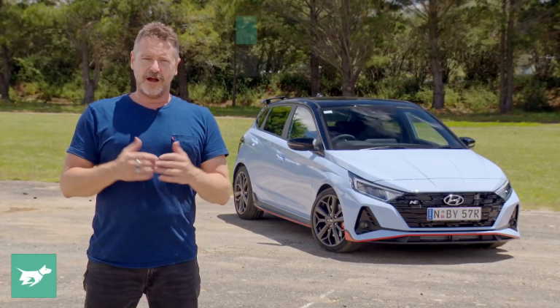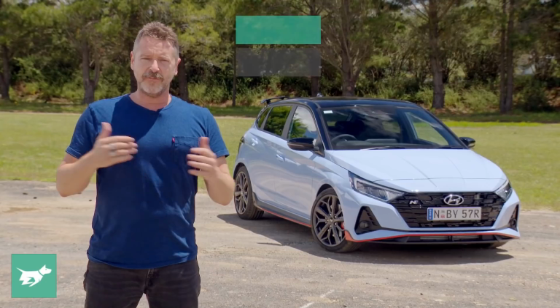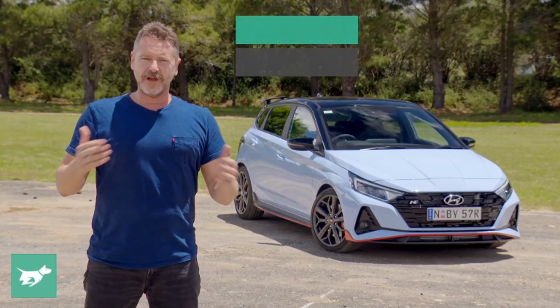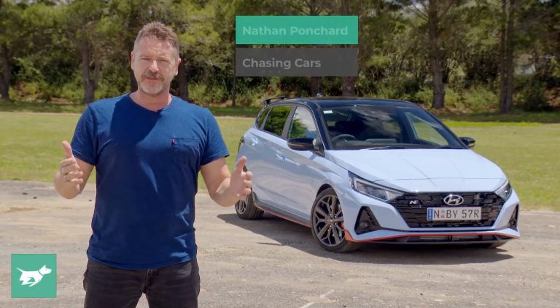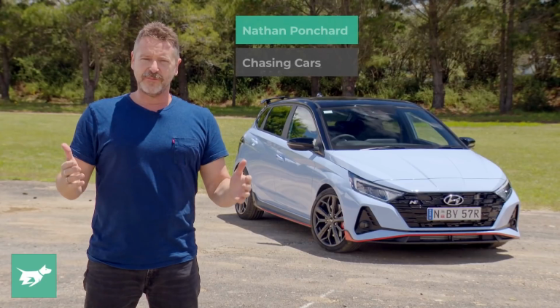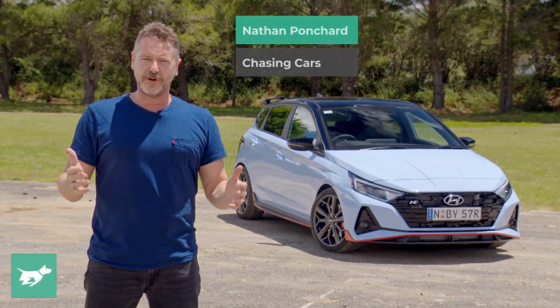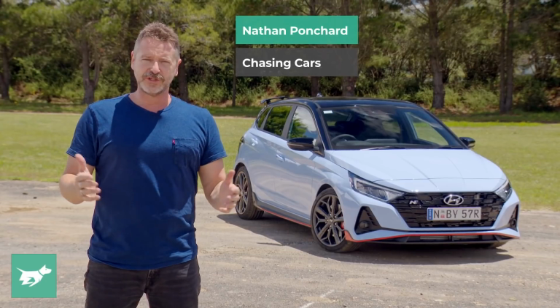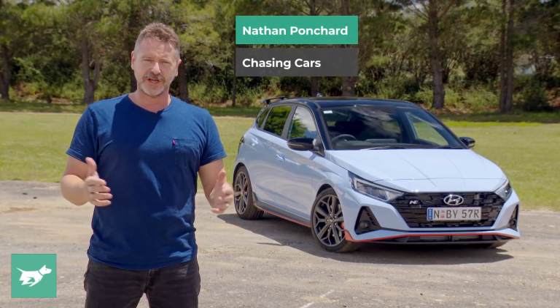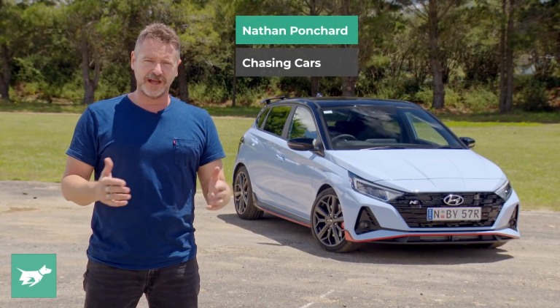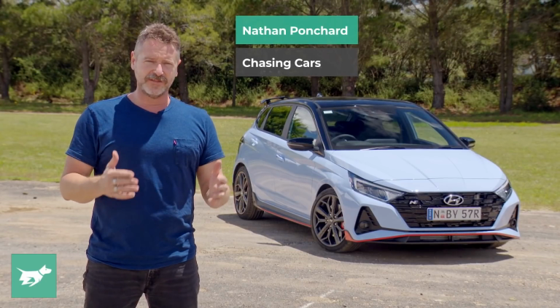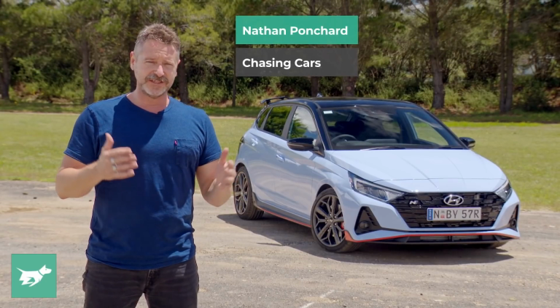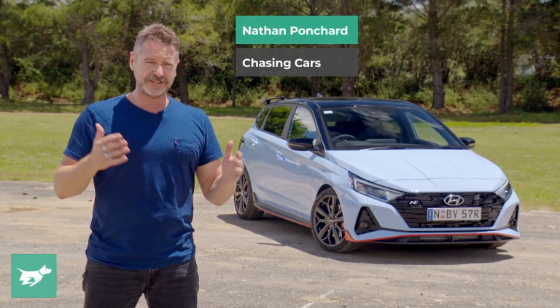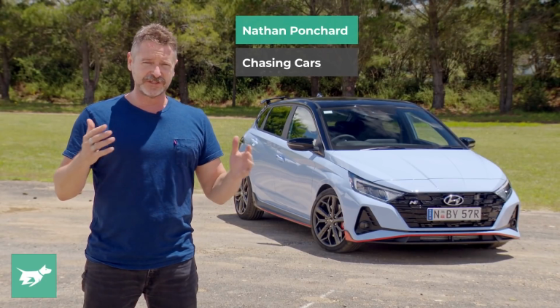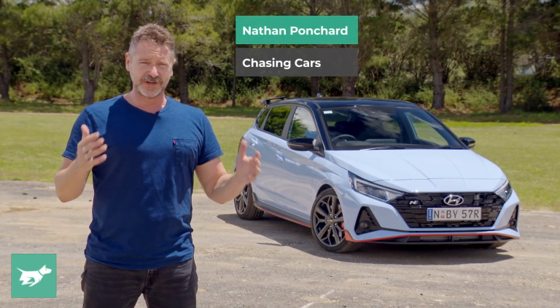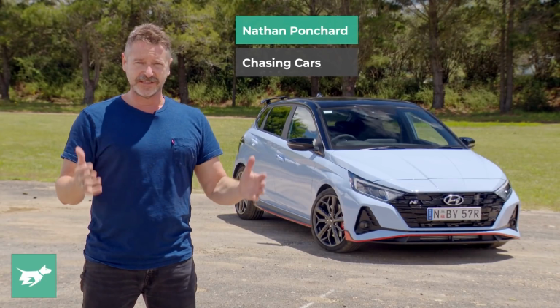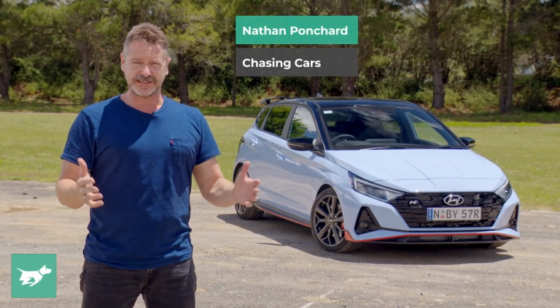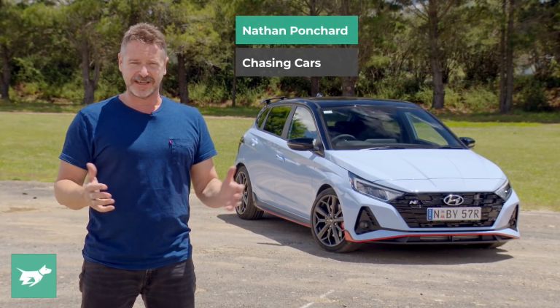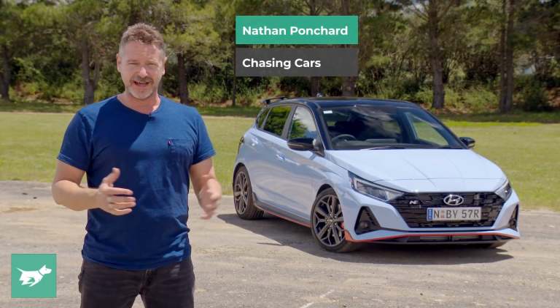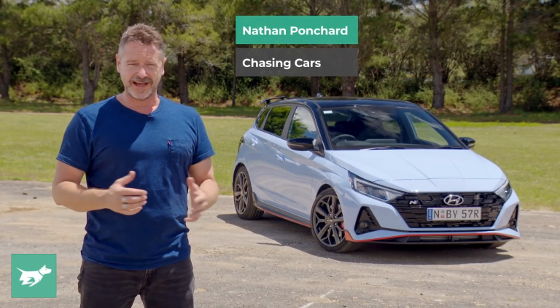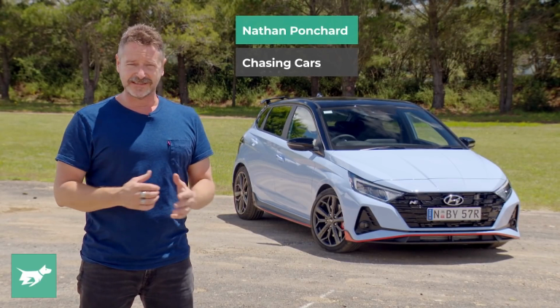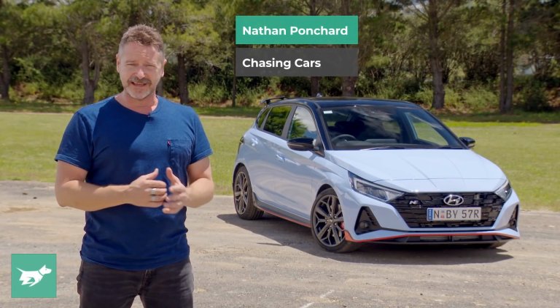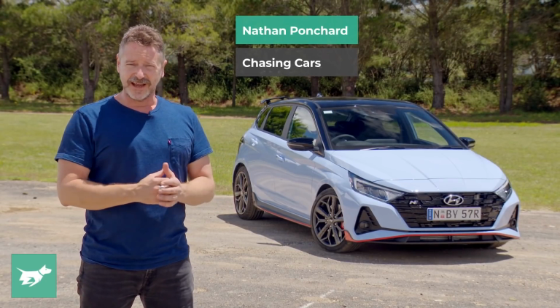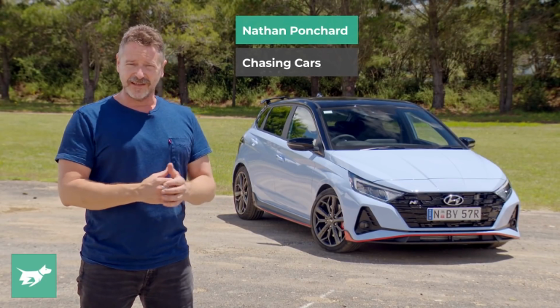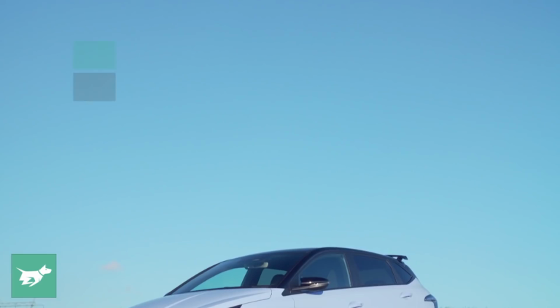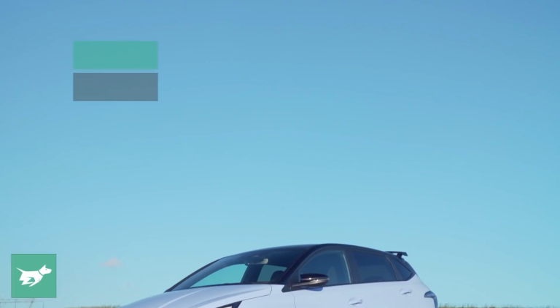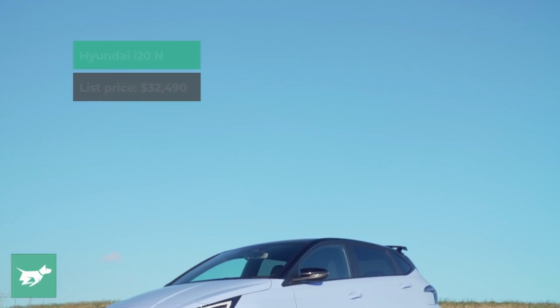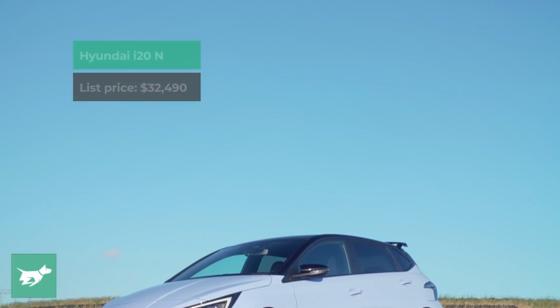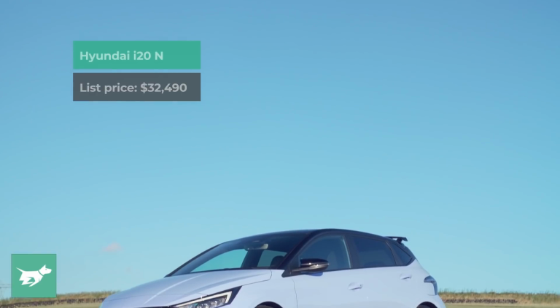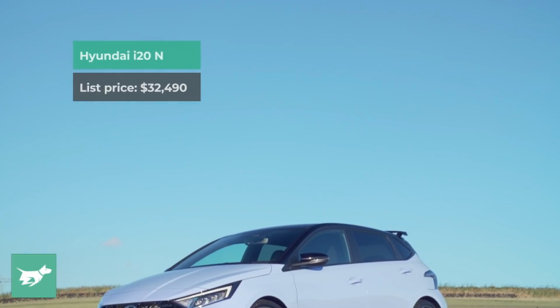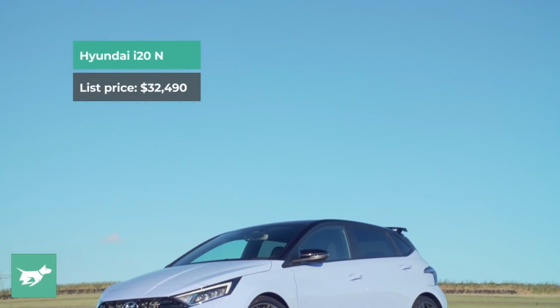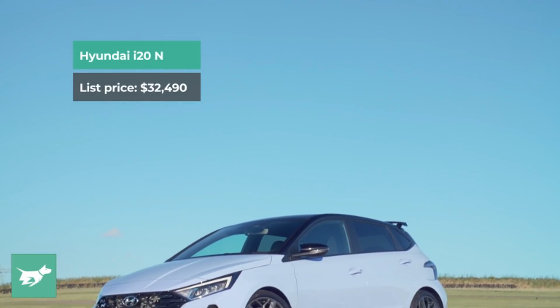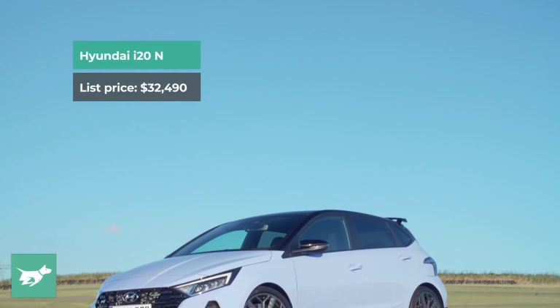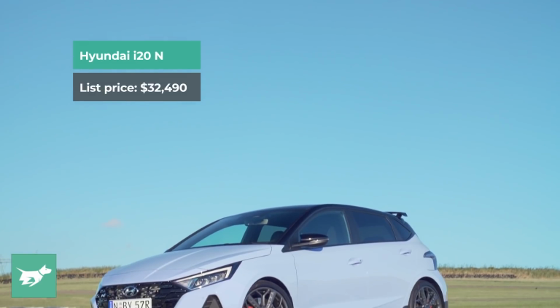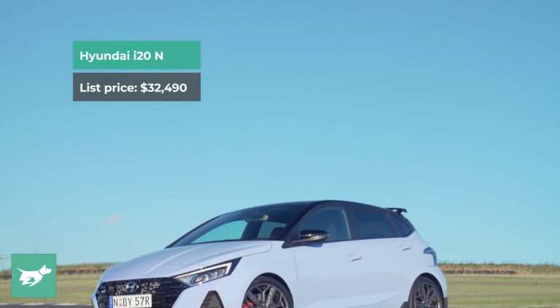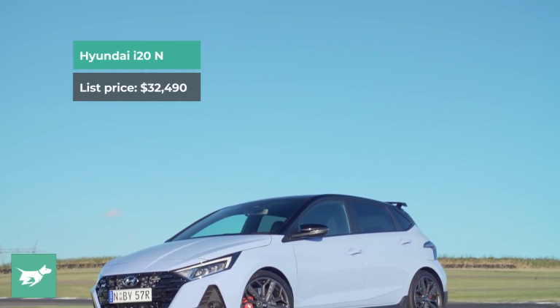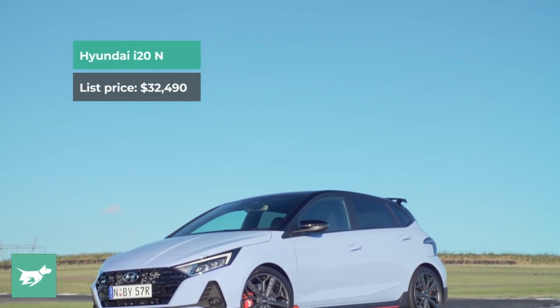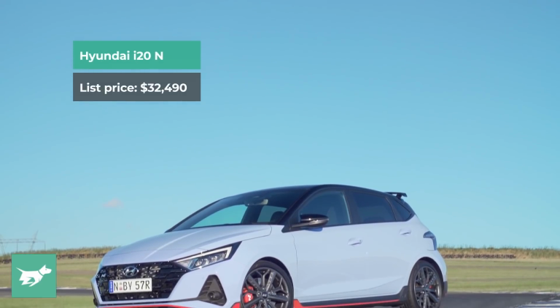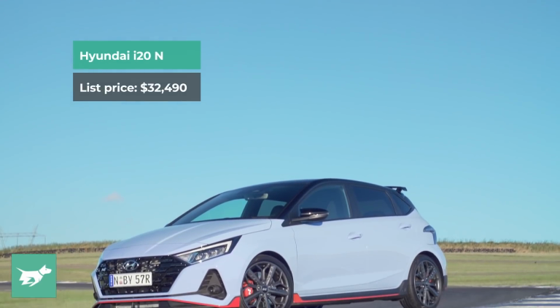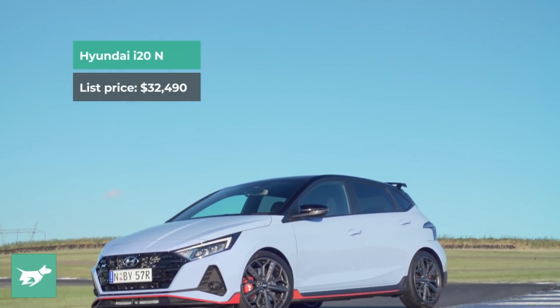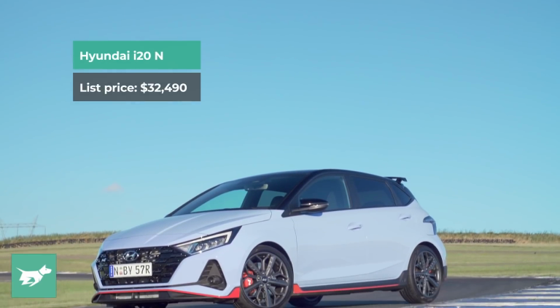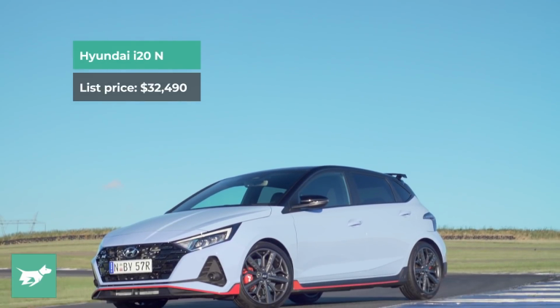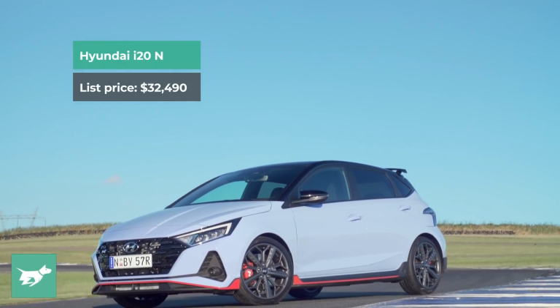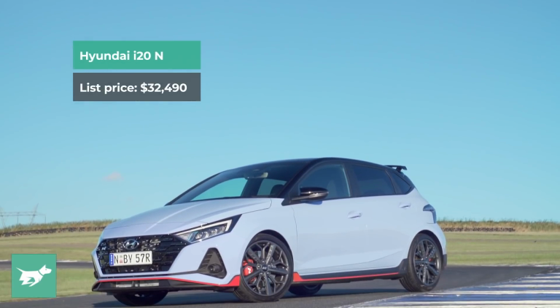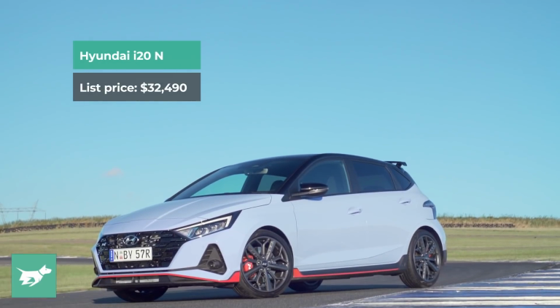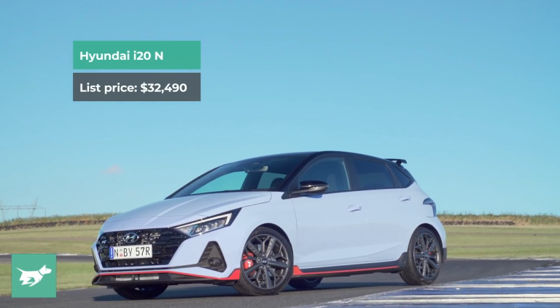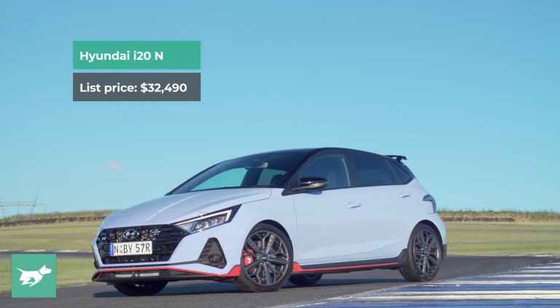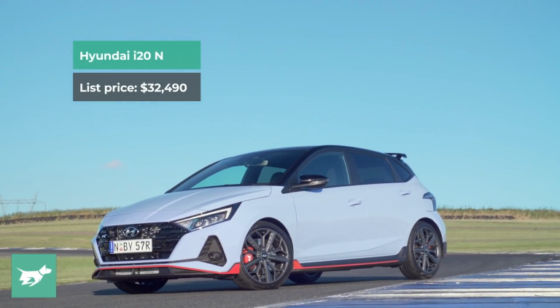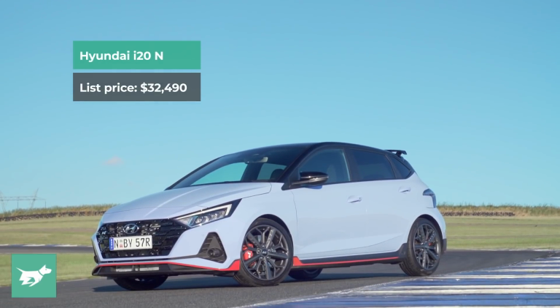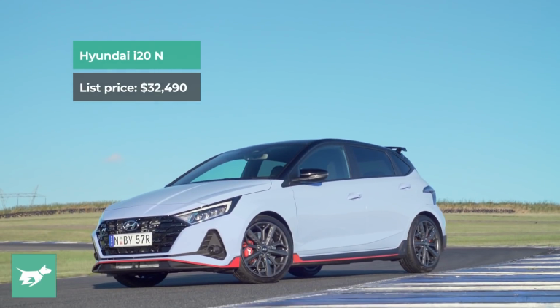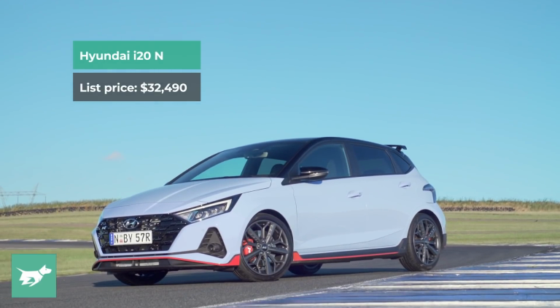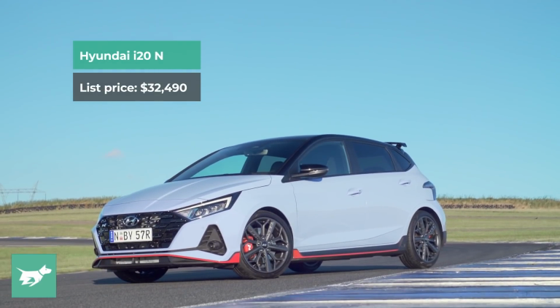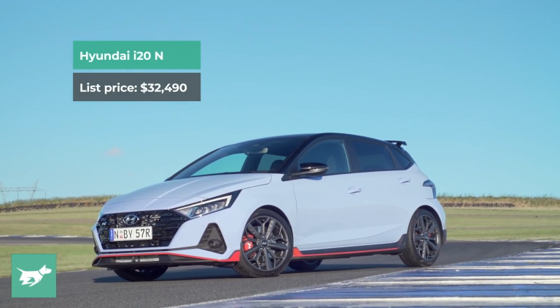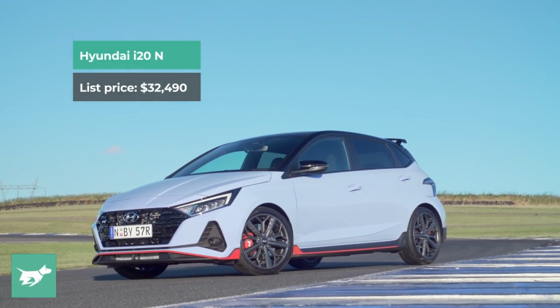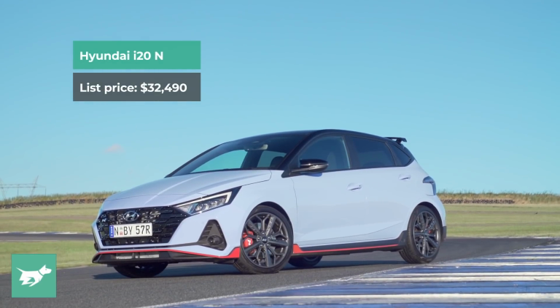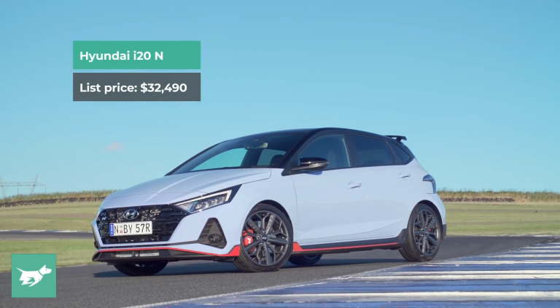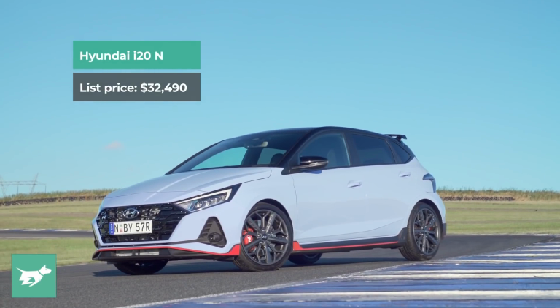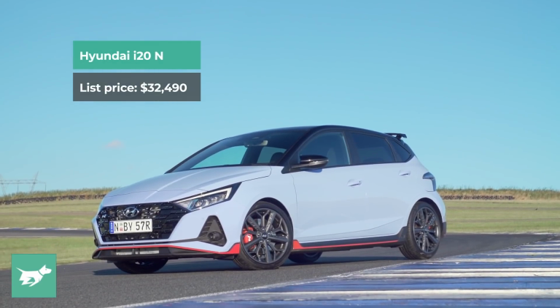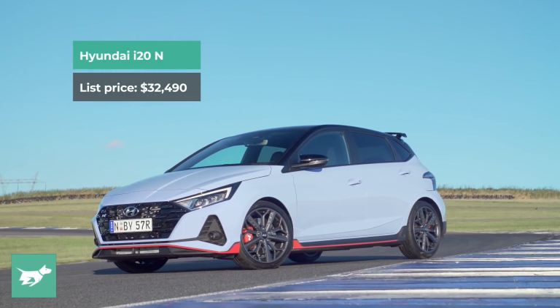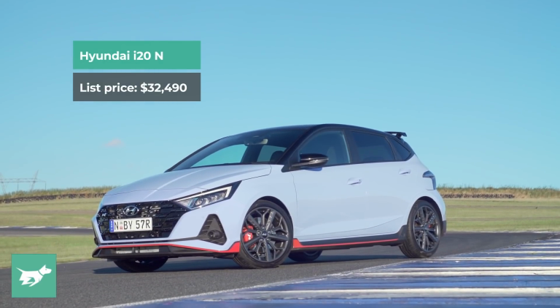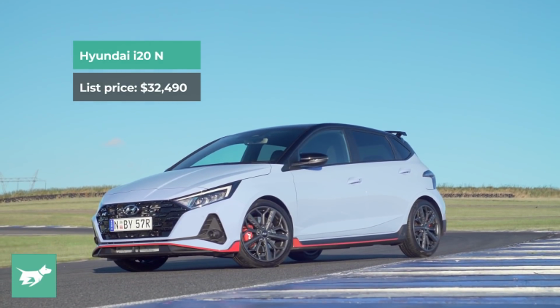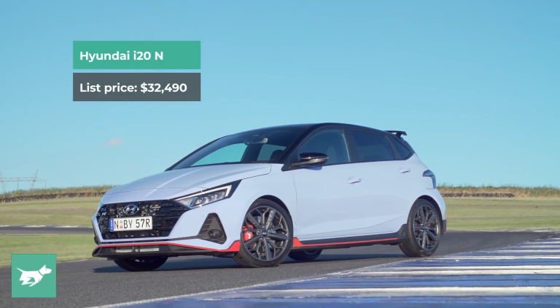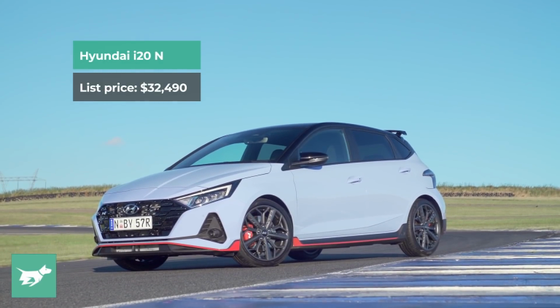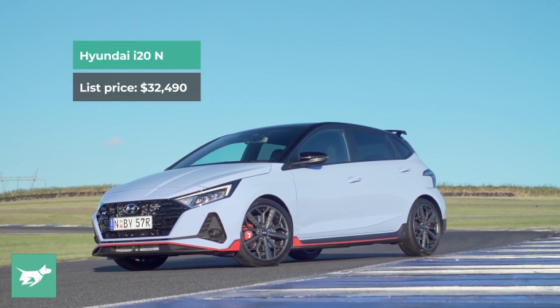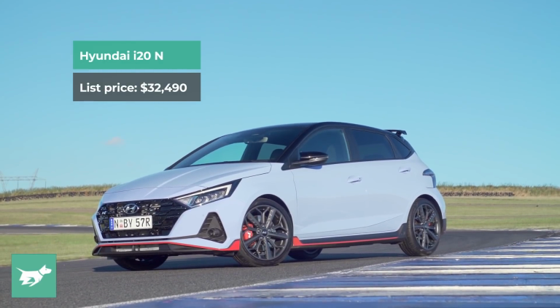I'm Nathan Ponchard, this is Chasing Cars, and this is Hyundai's second N hot hatch, the 2022 i20 N.